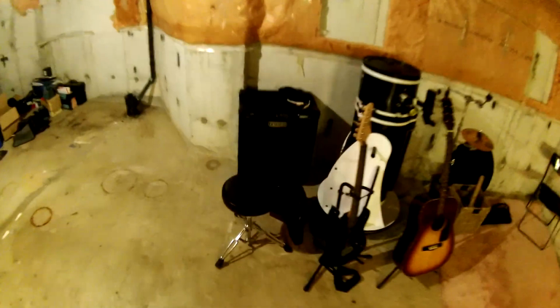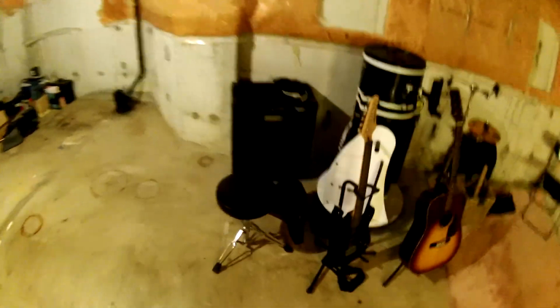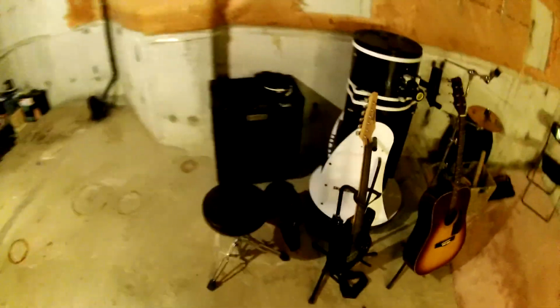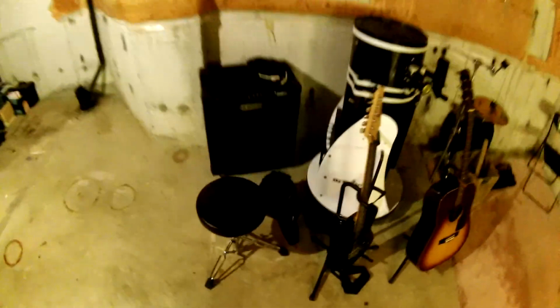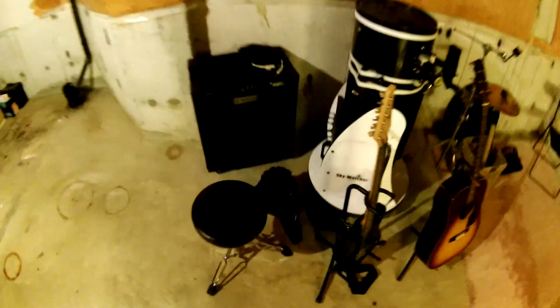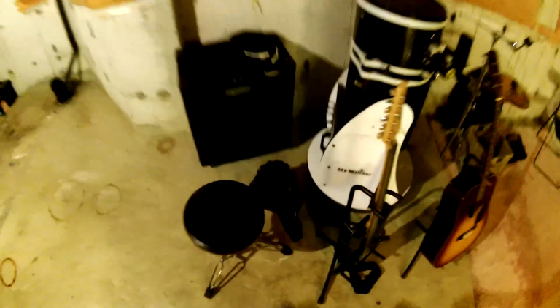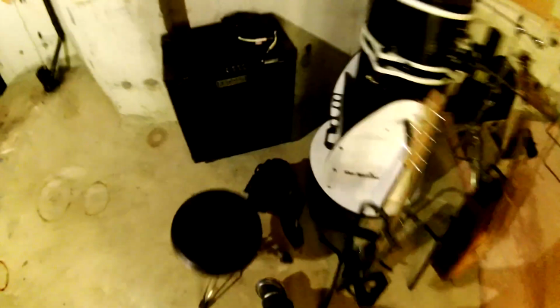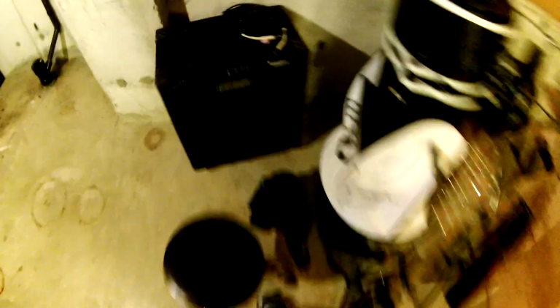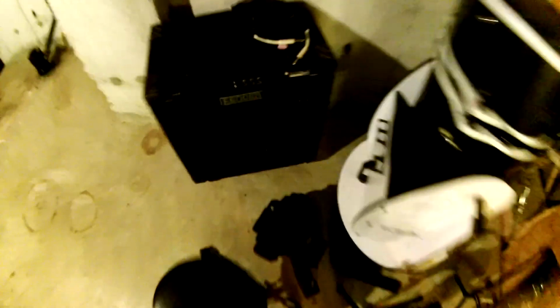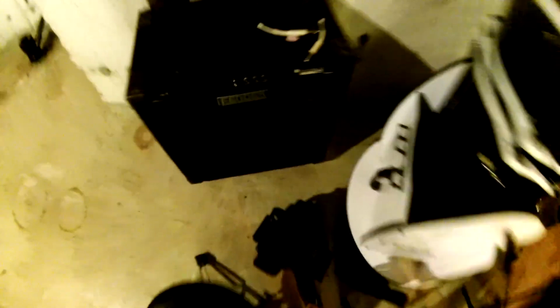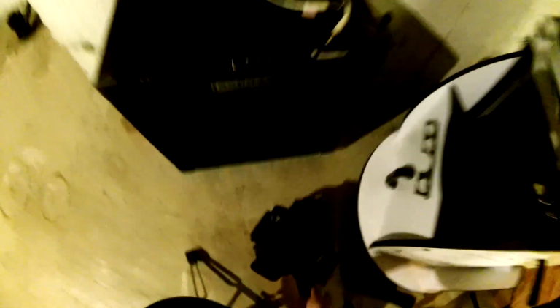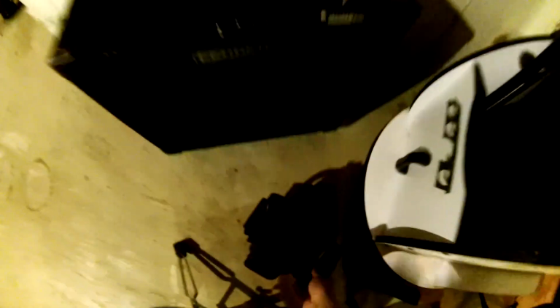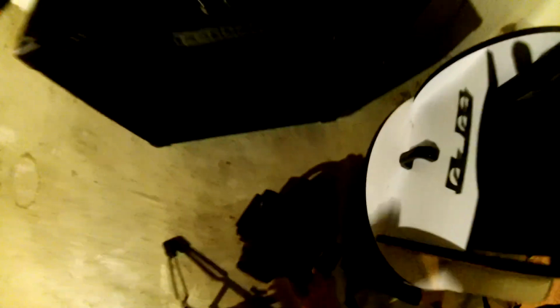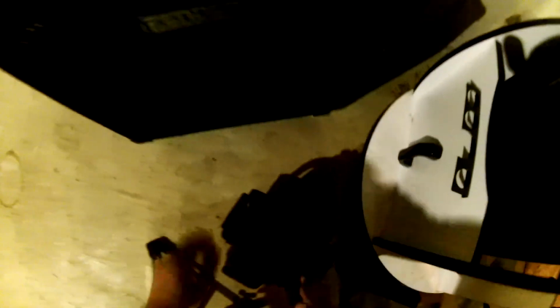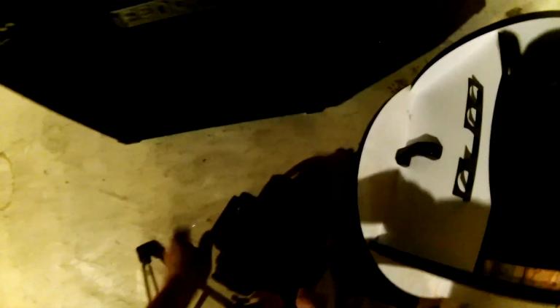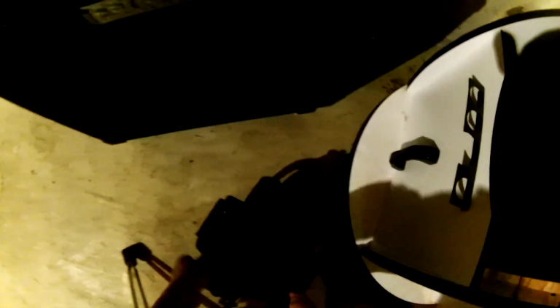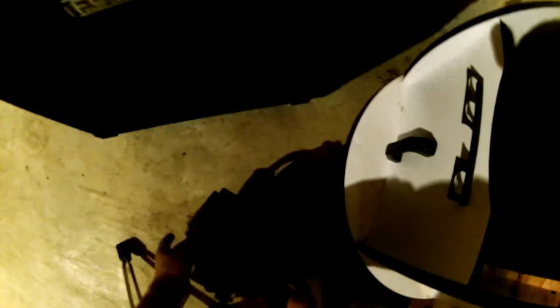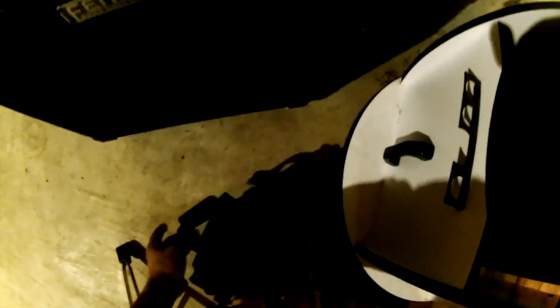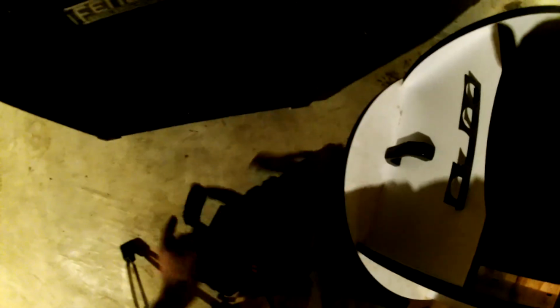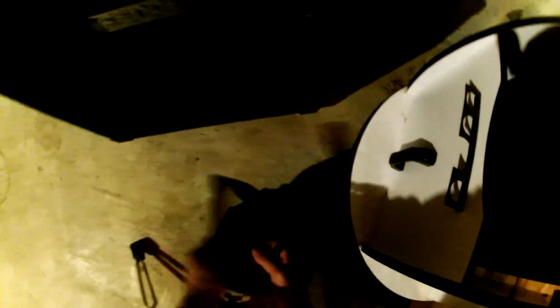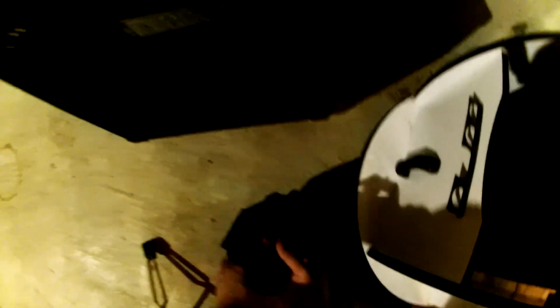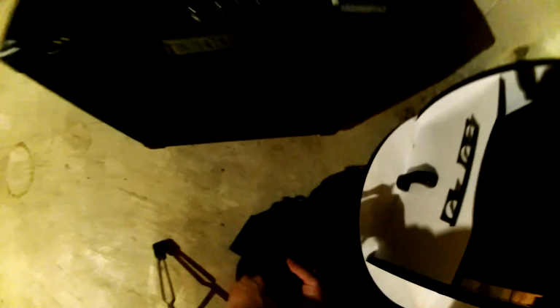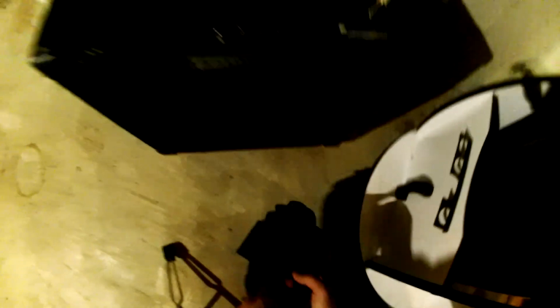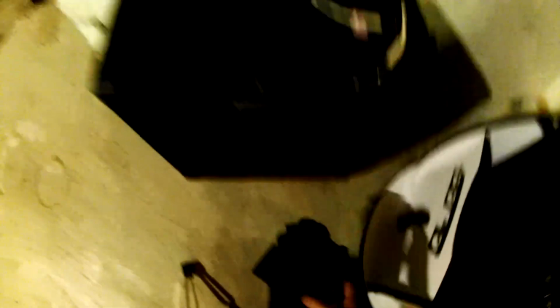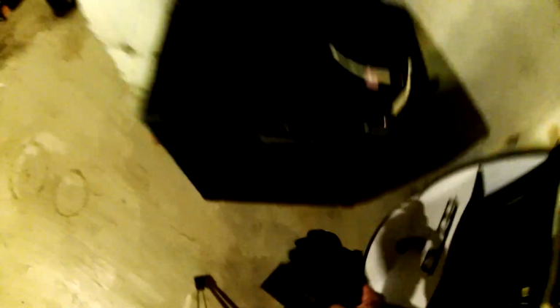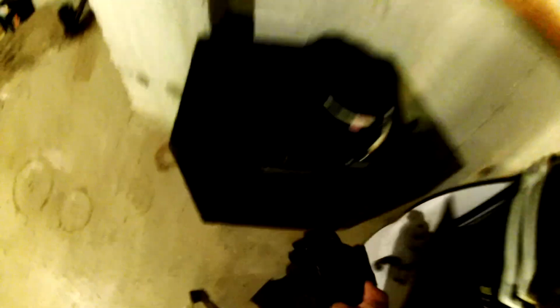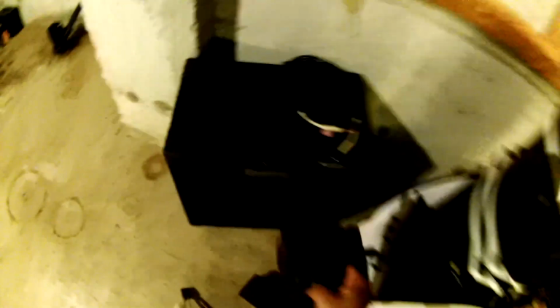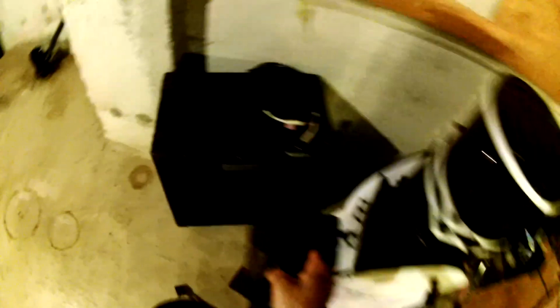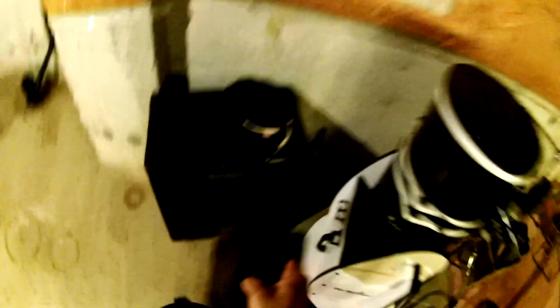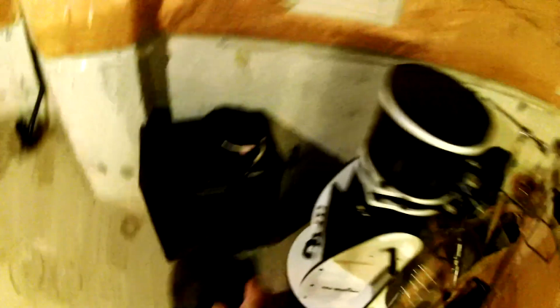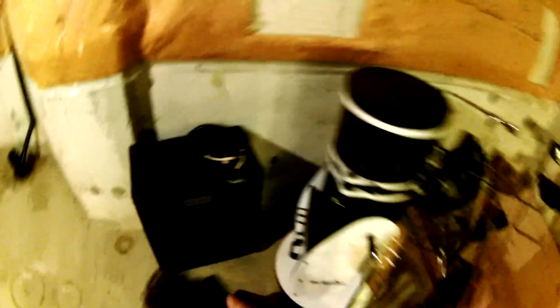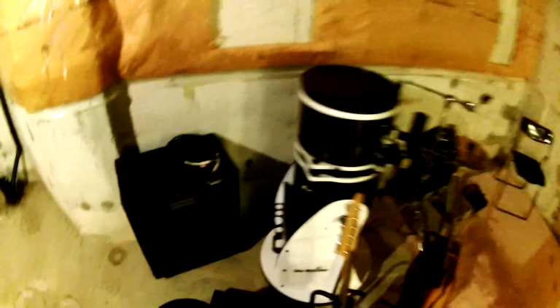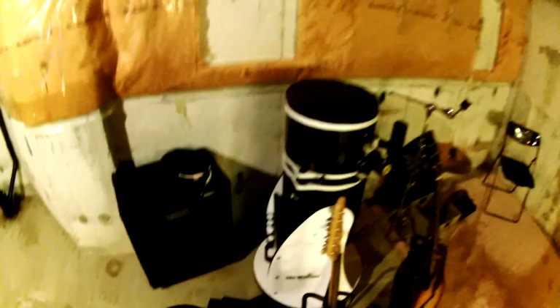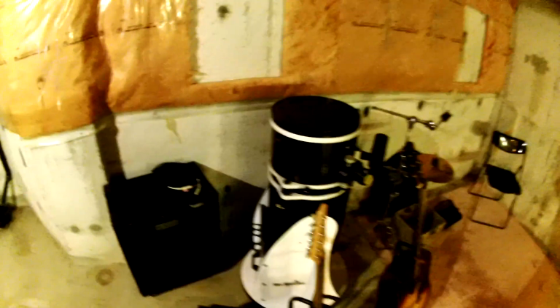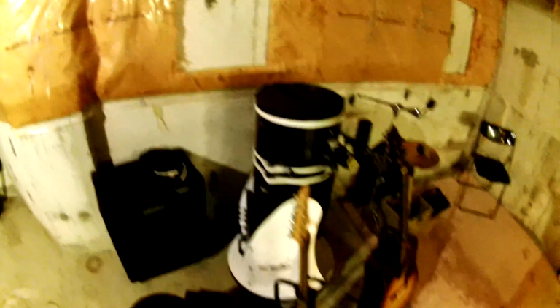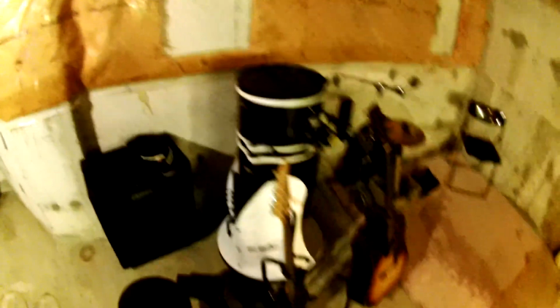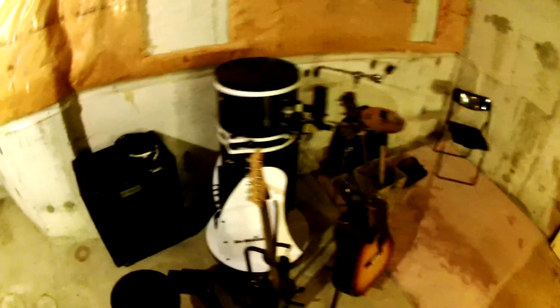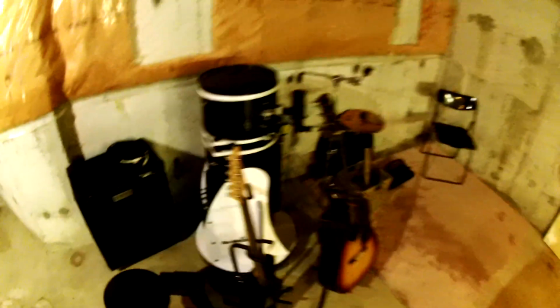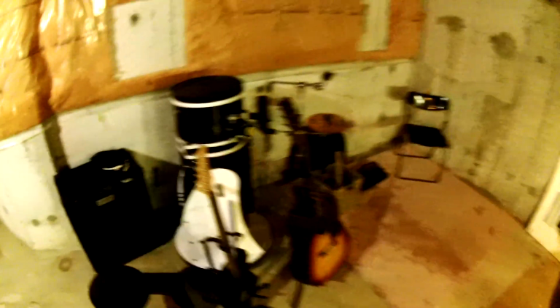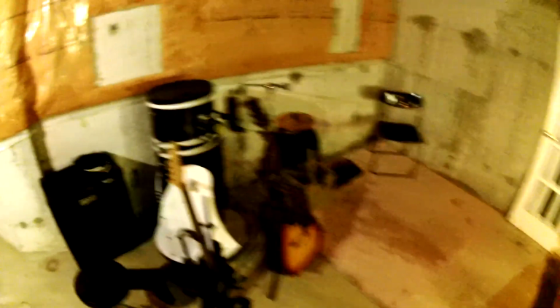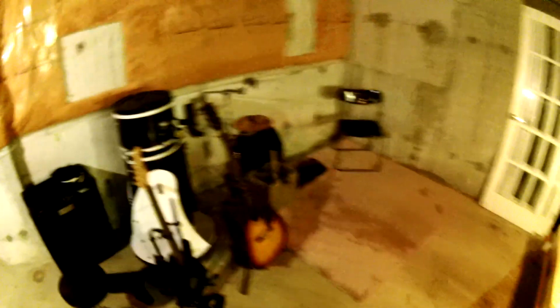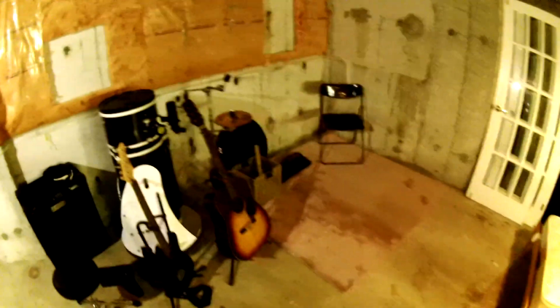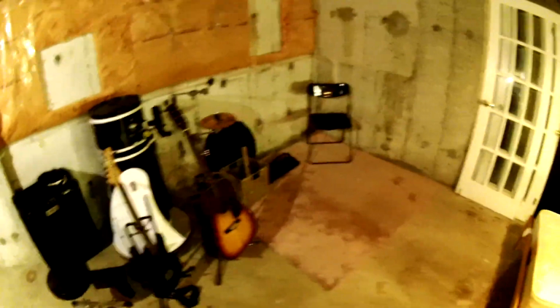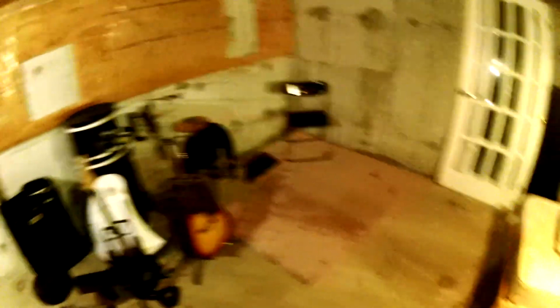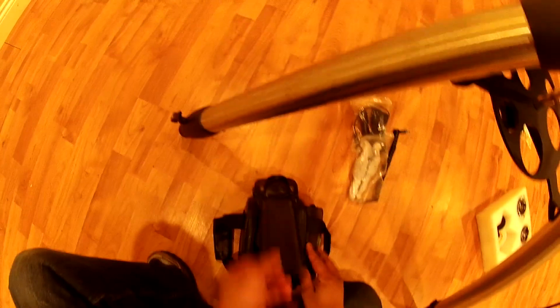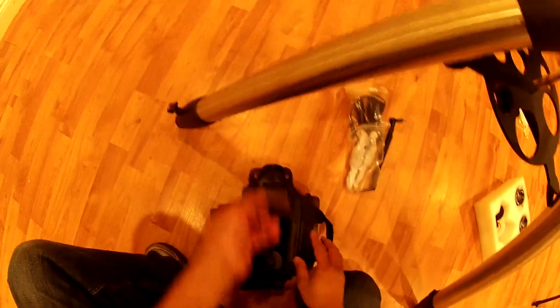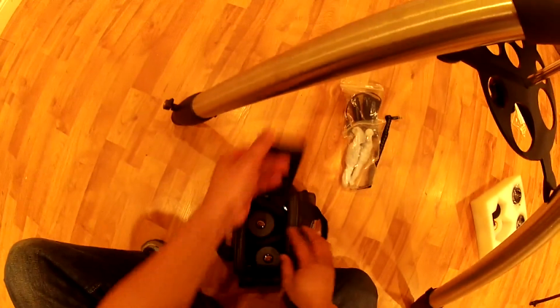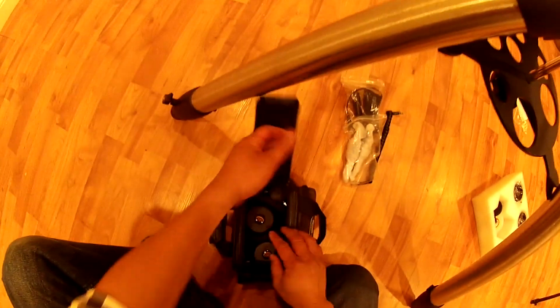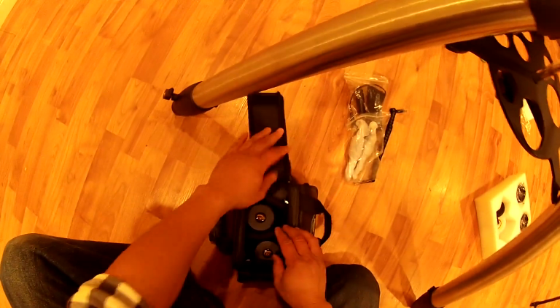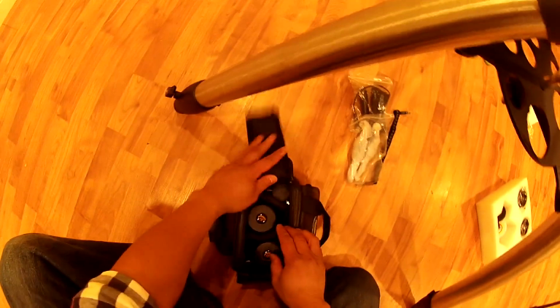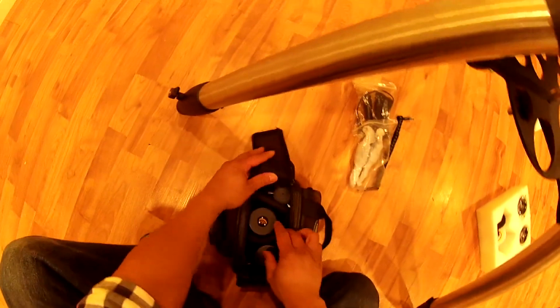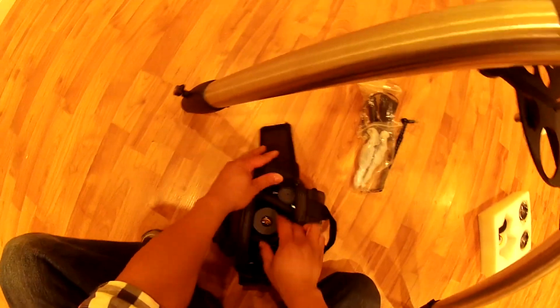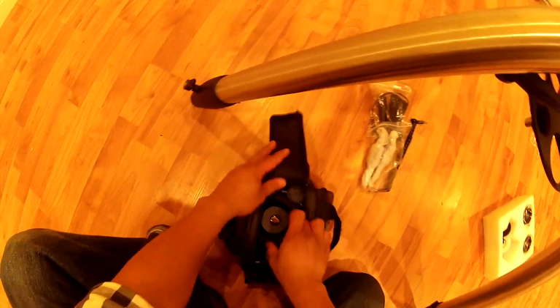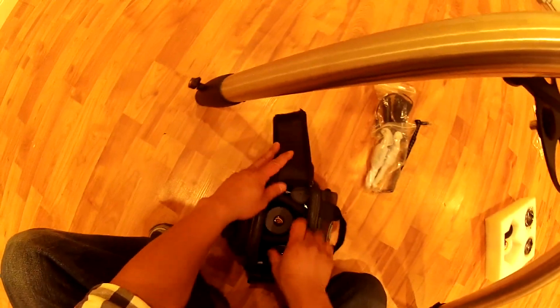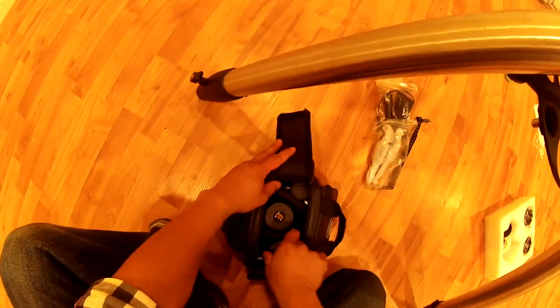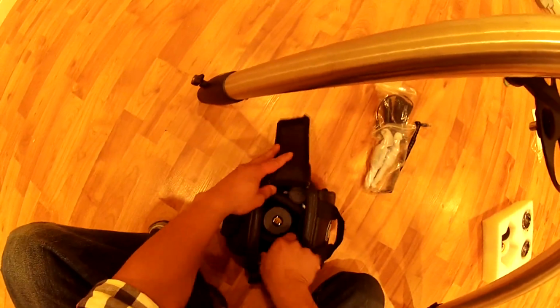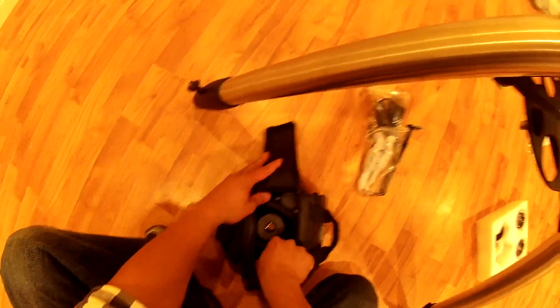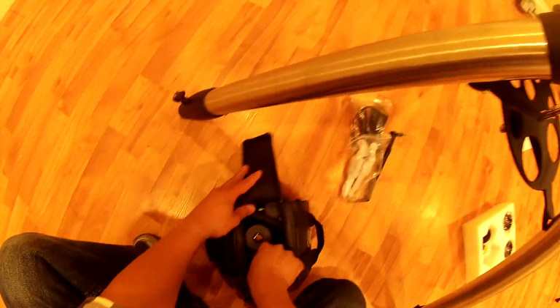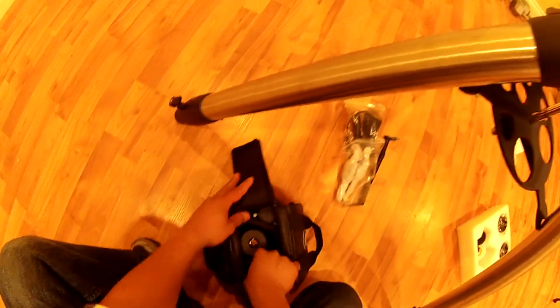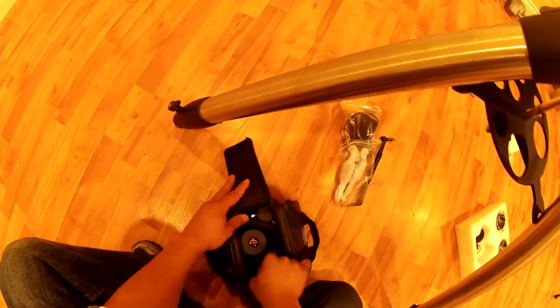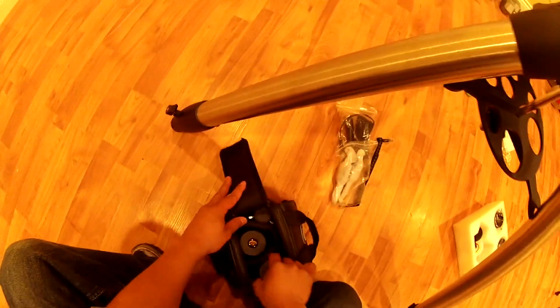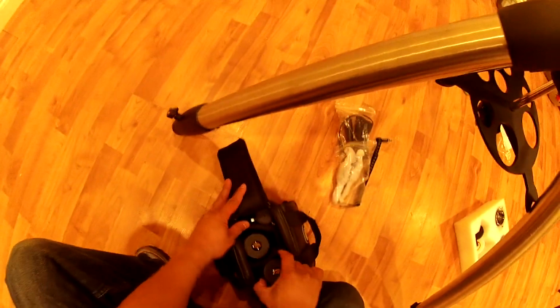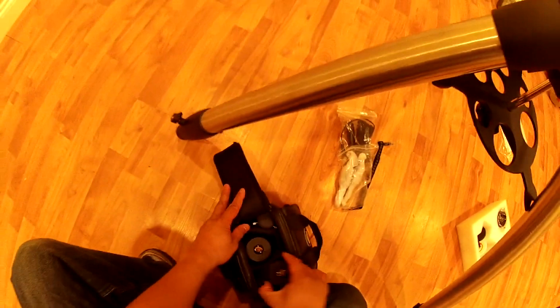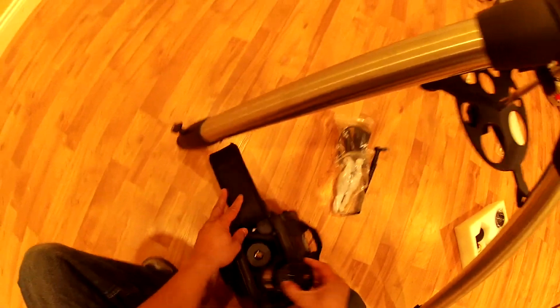Securing it on the mount was my first time using a Vixen style mount, so although it was intuitive, it still took me a couple of tries.